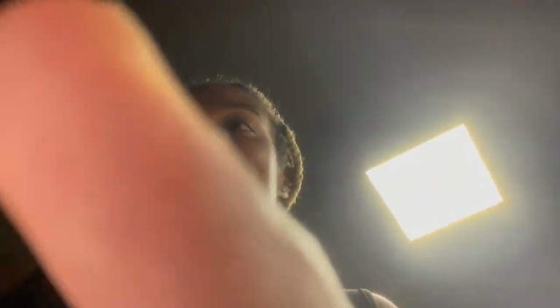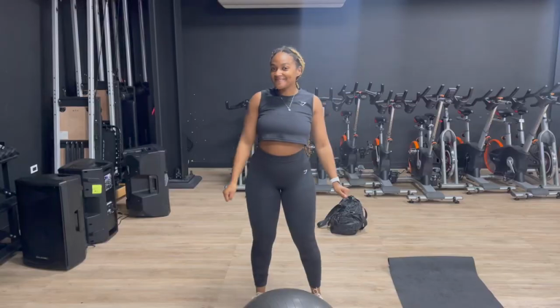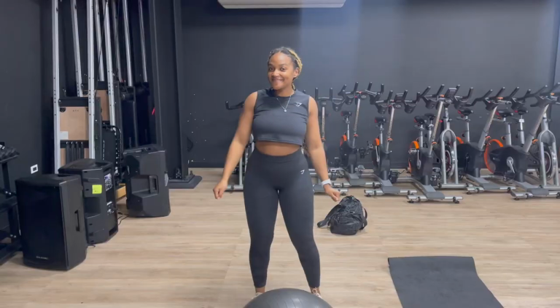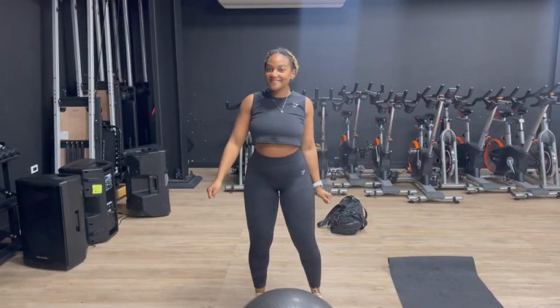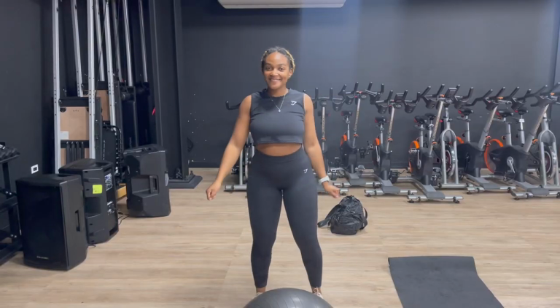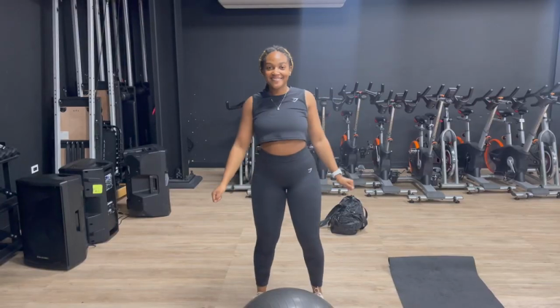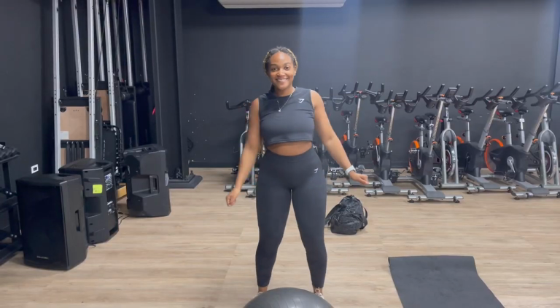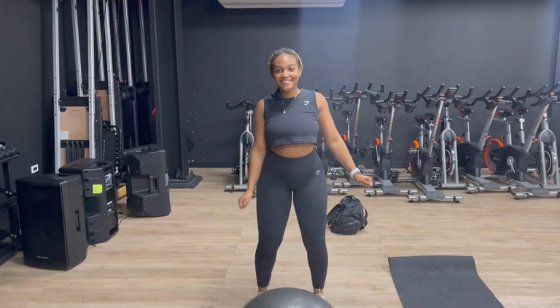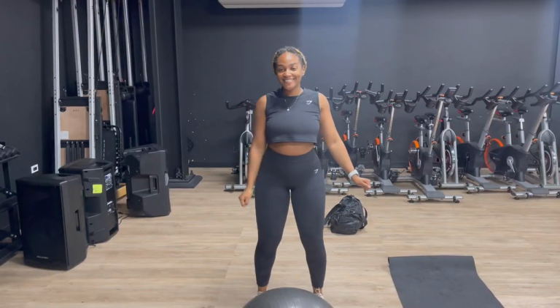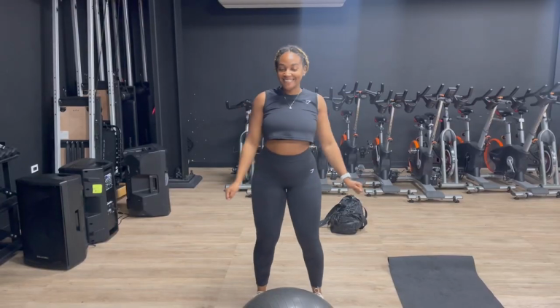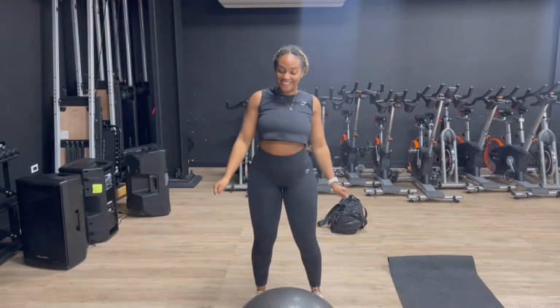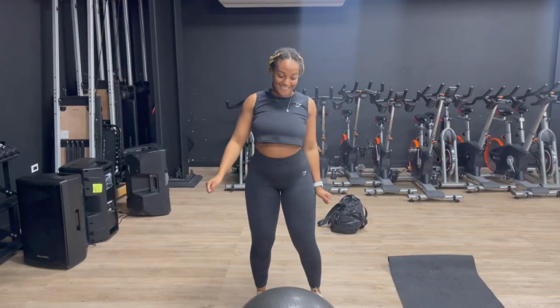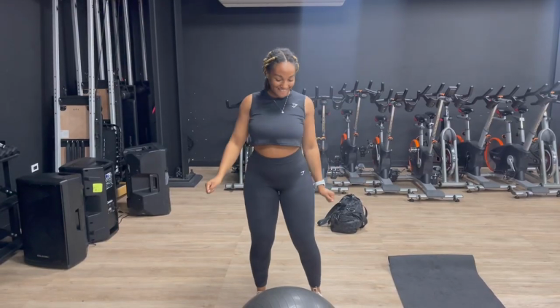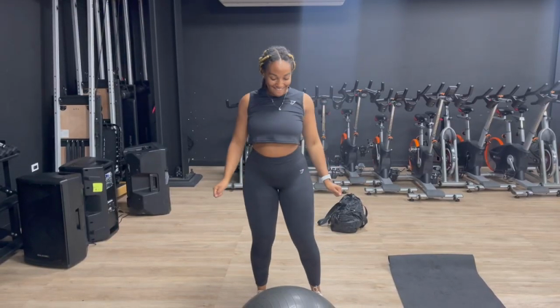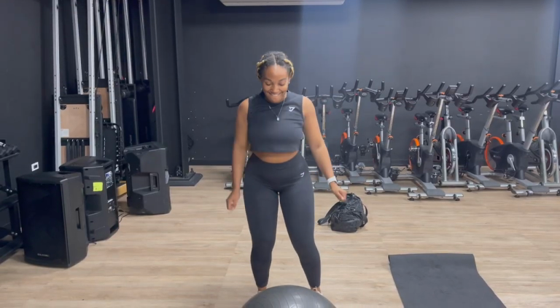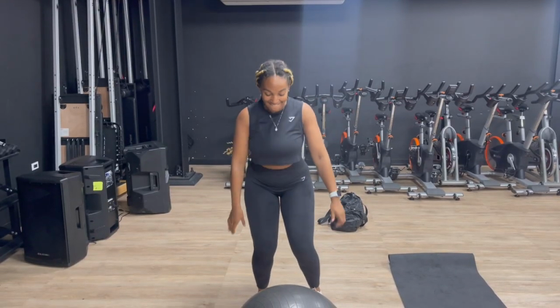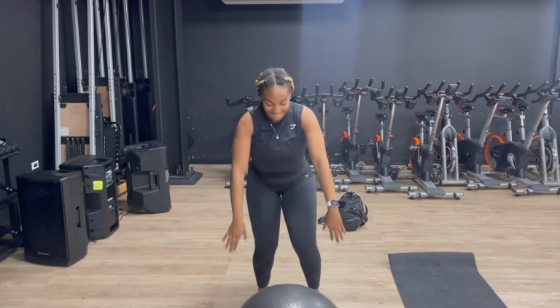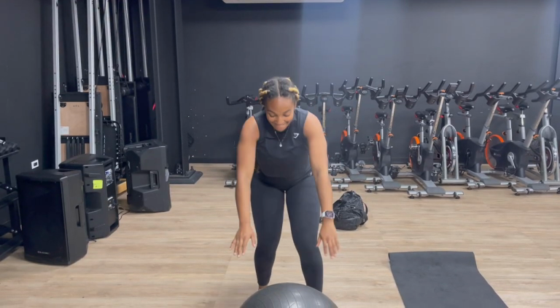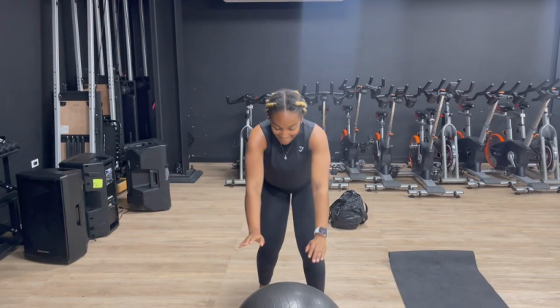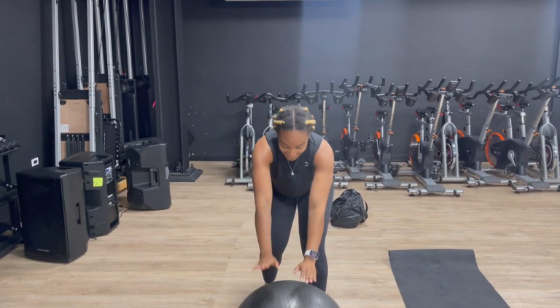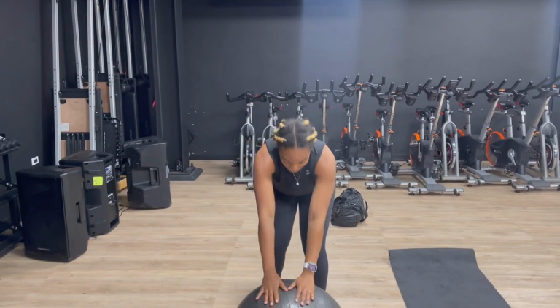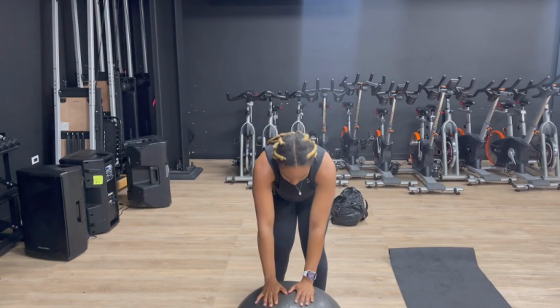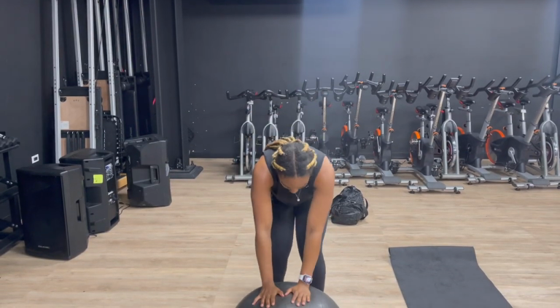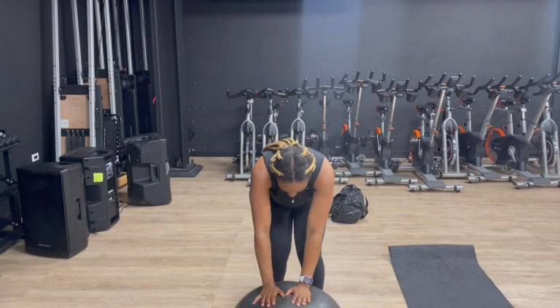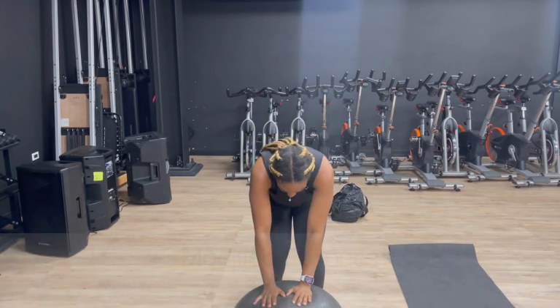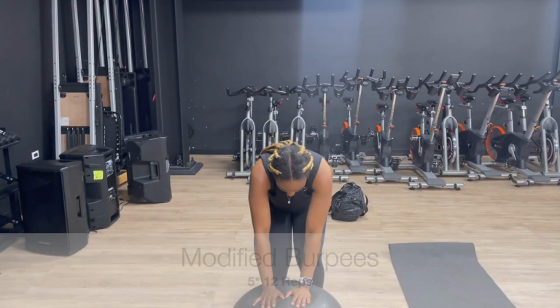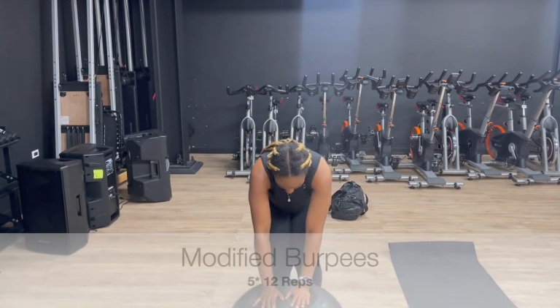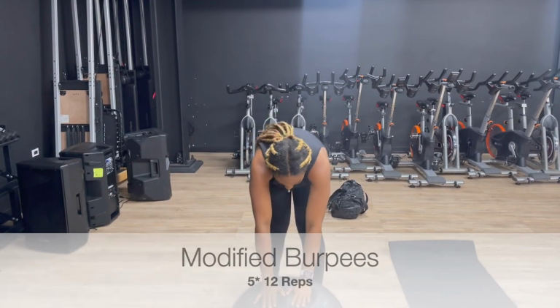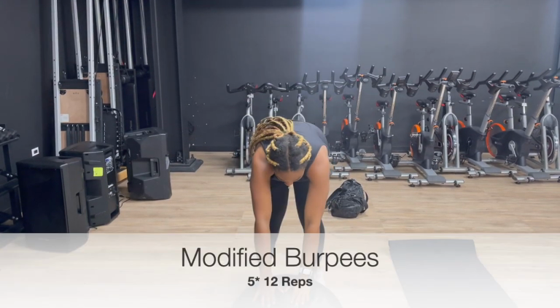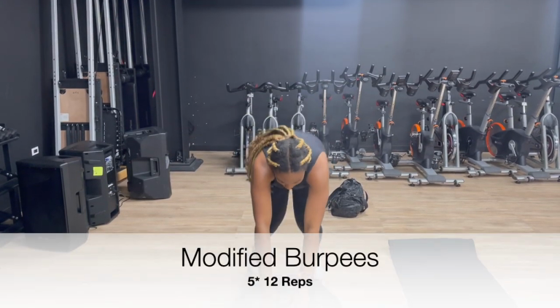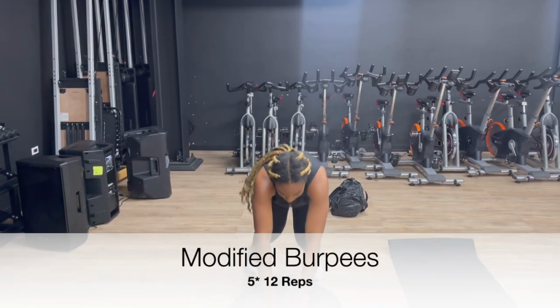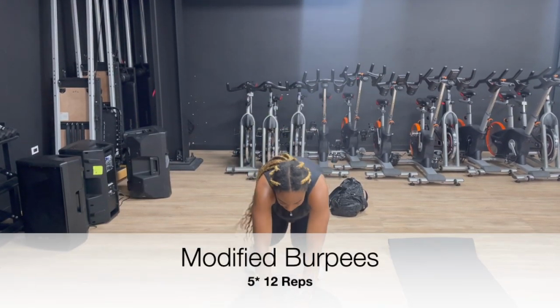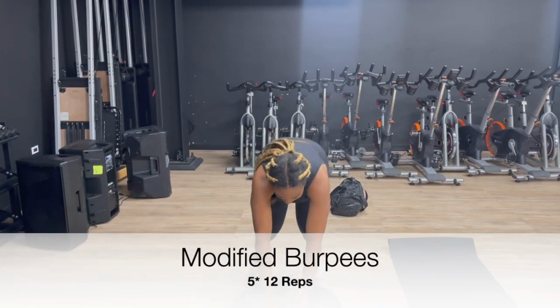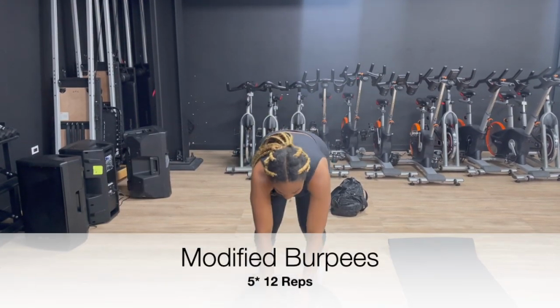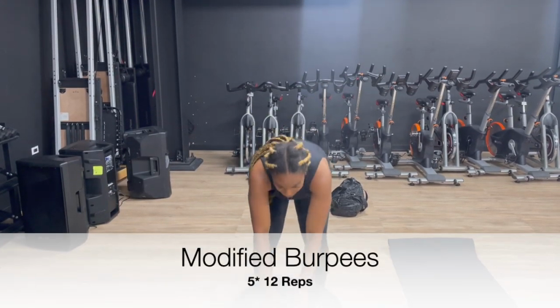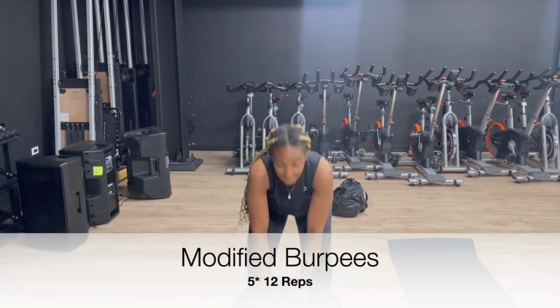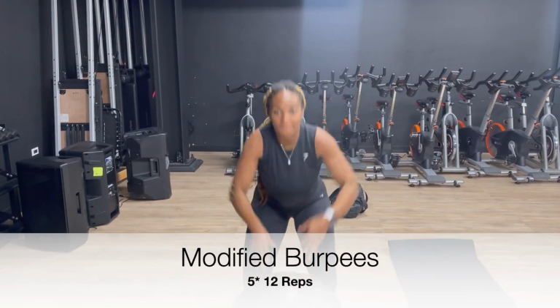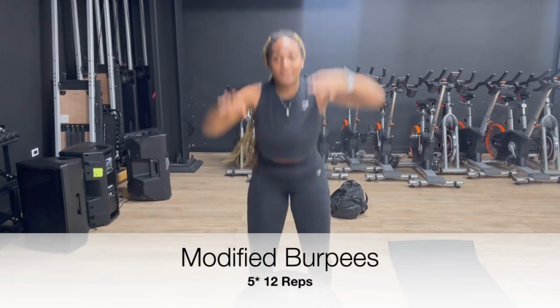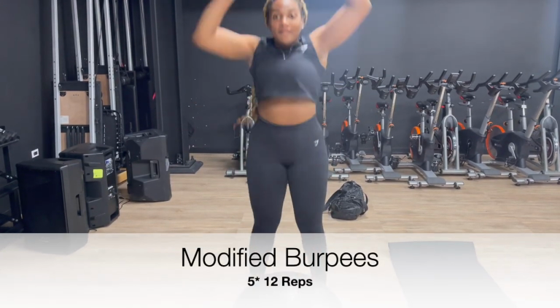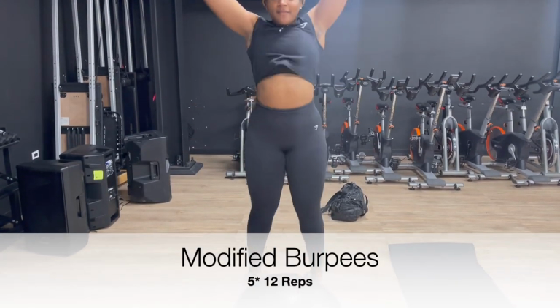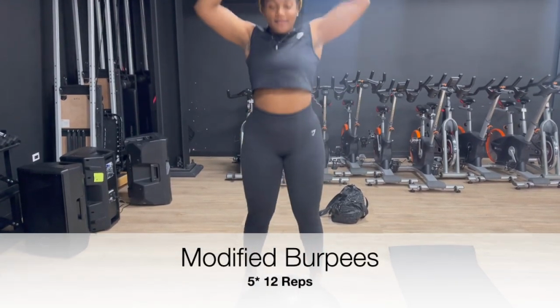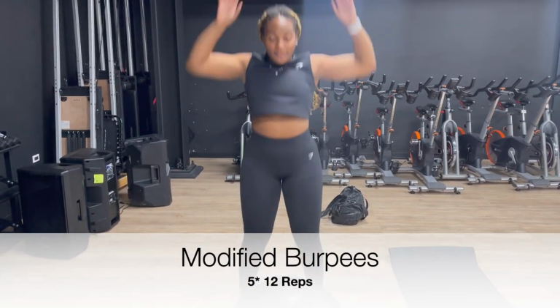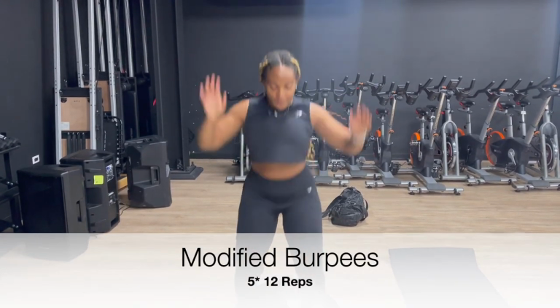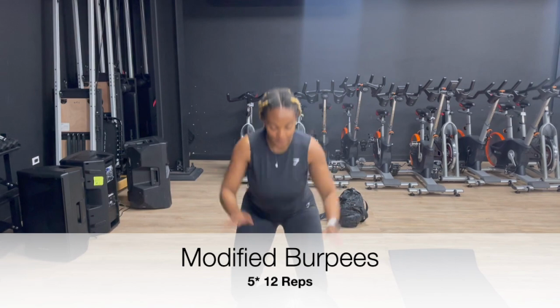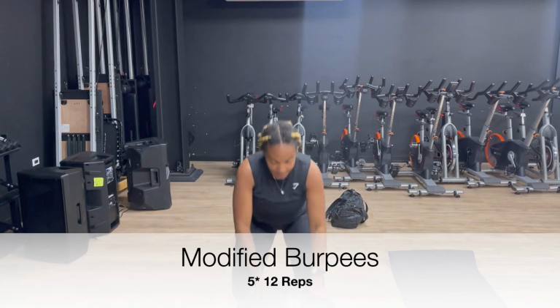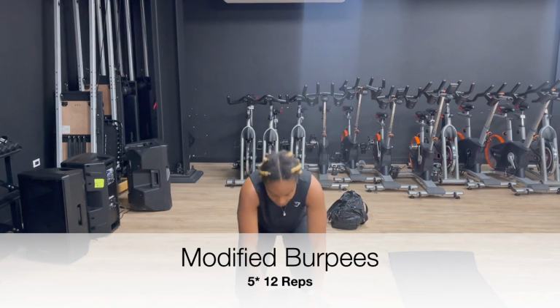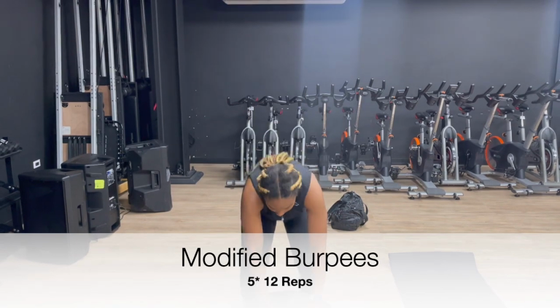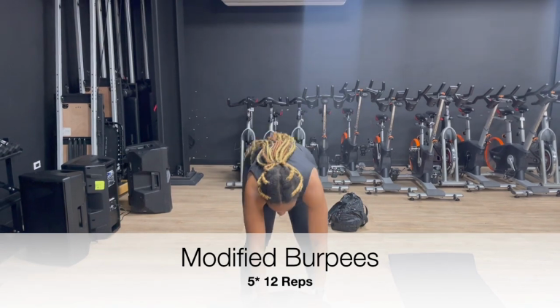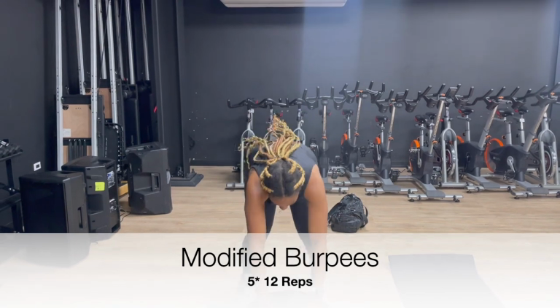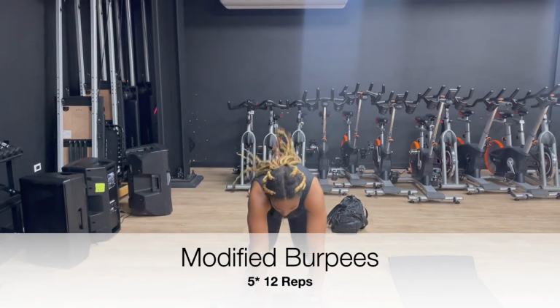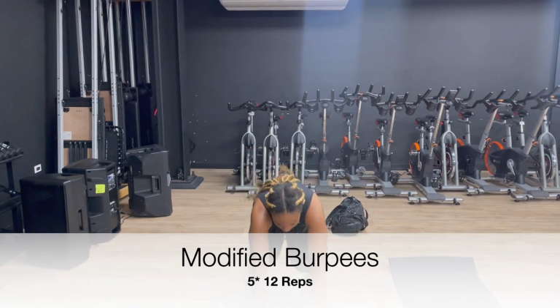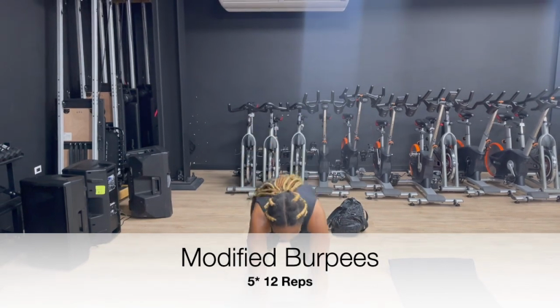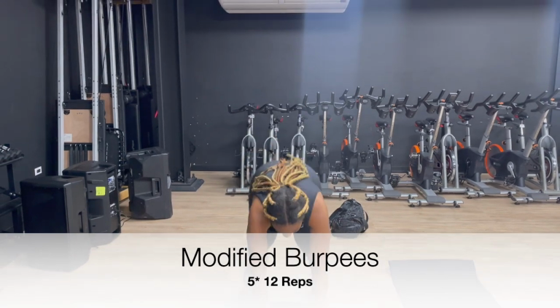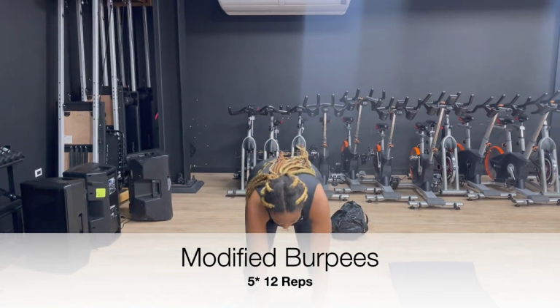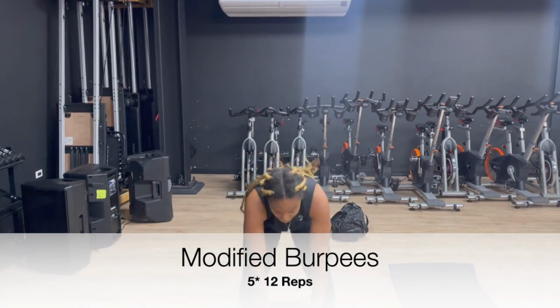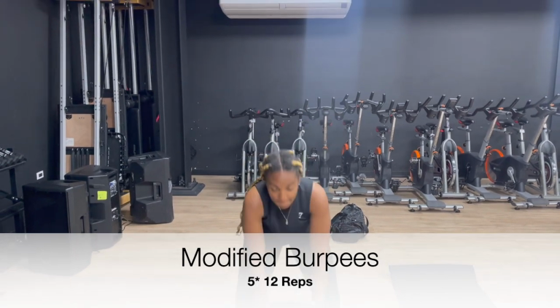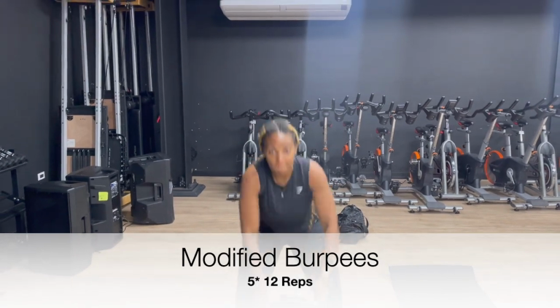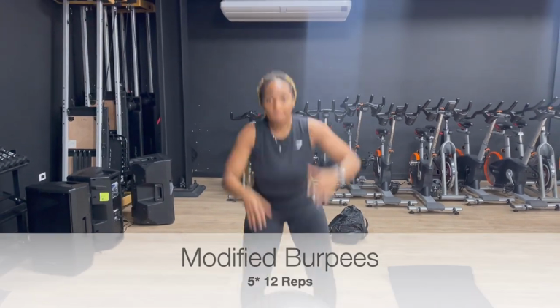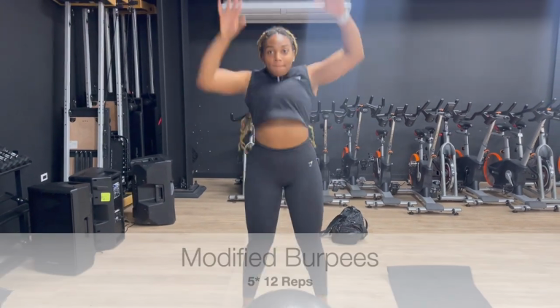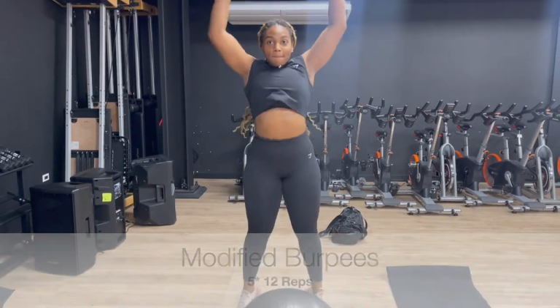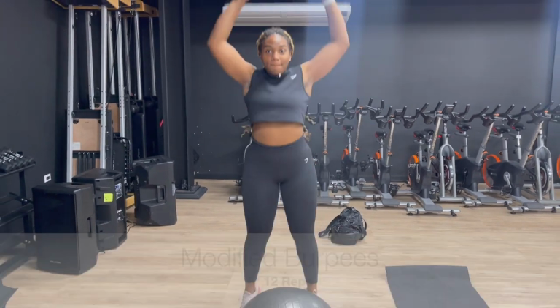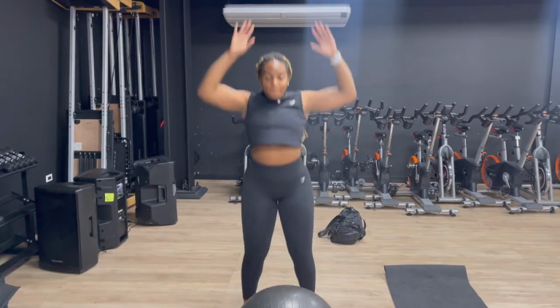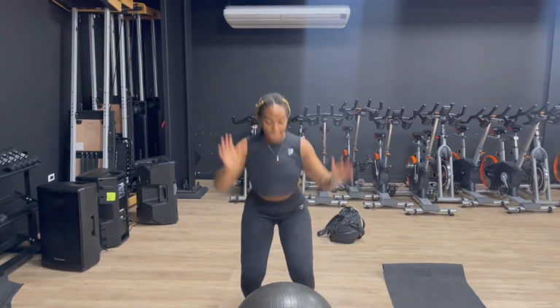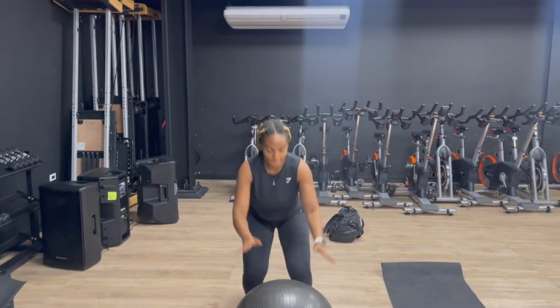Let's start off with some modified burpees — 5 sets, 12 reps.